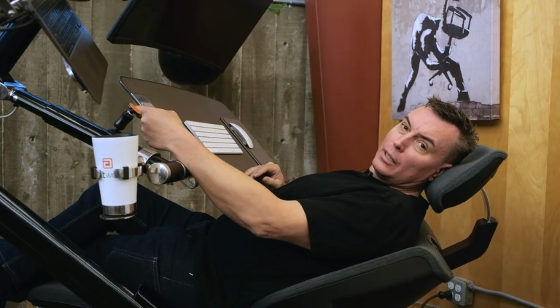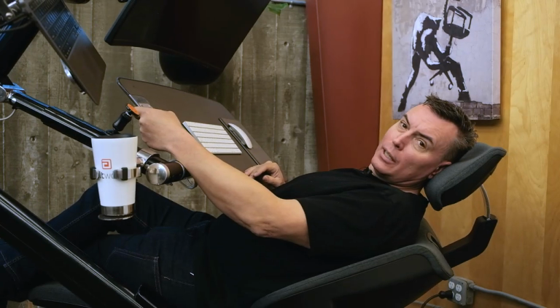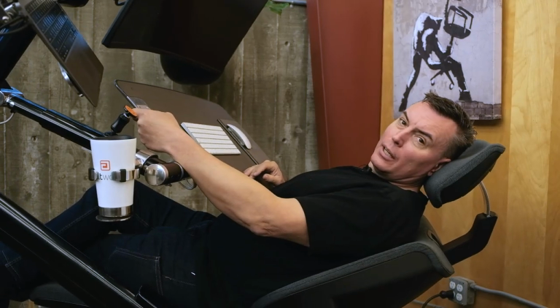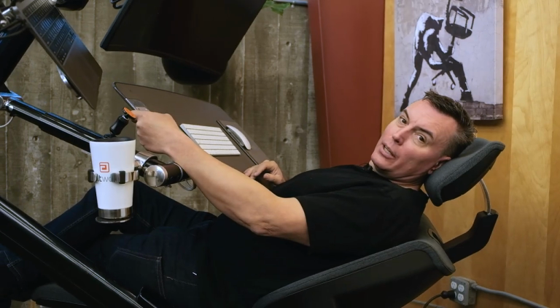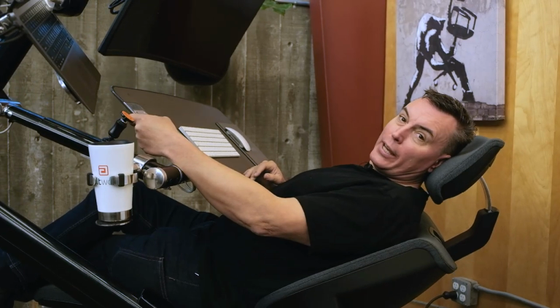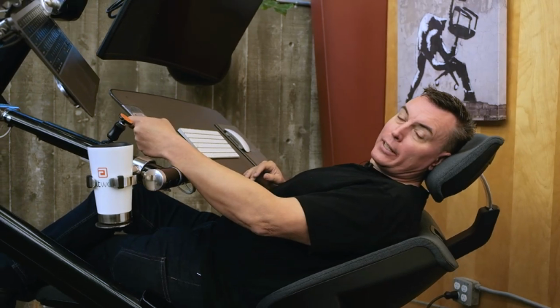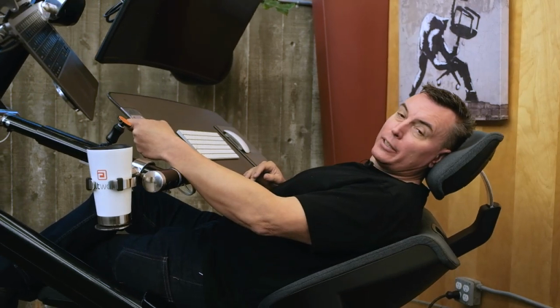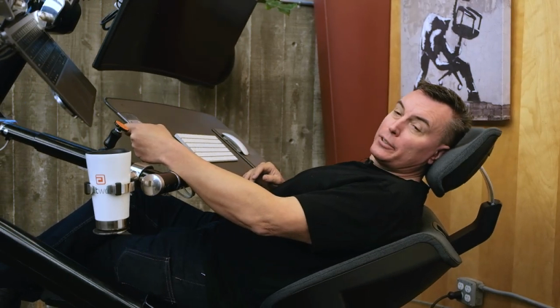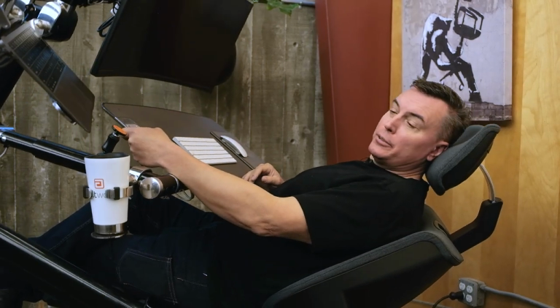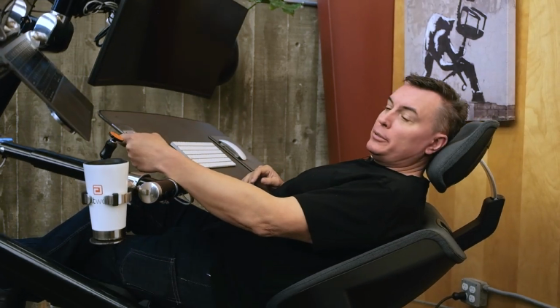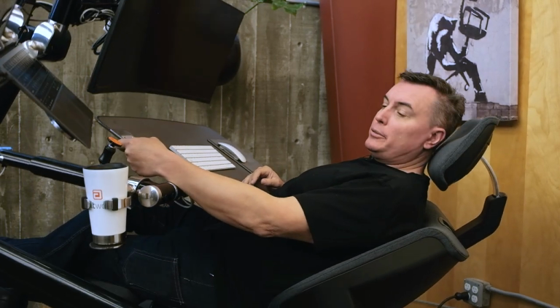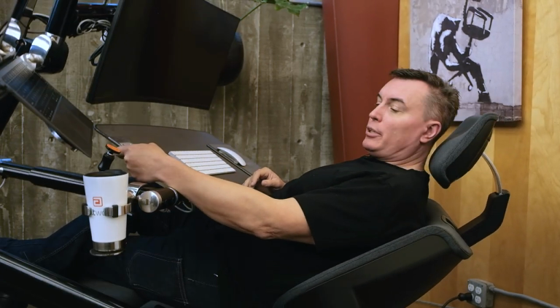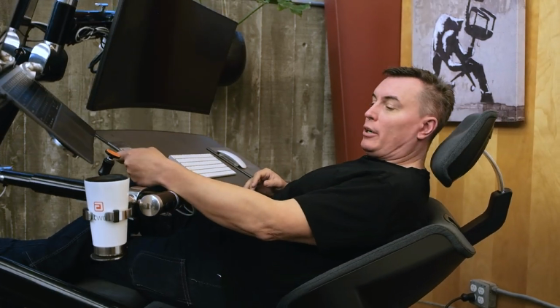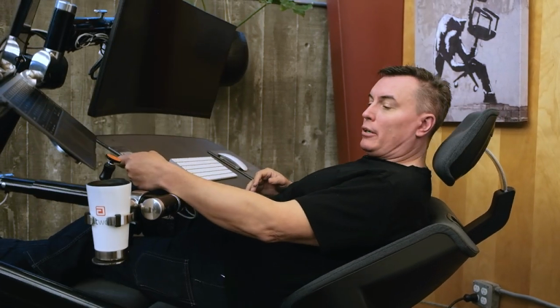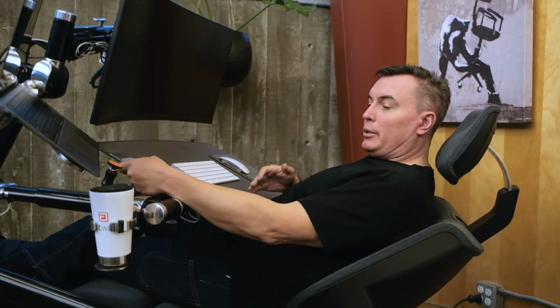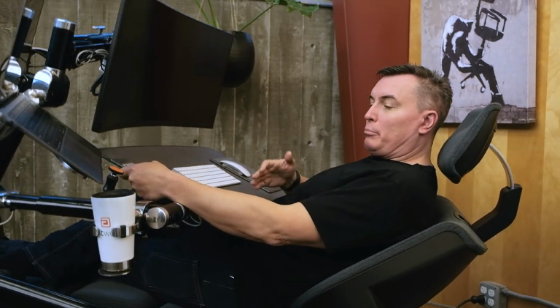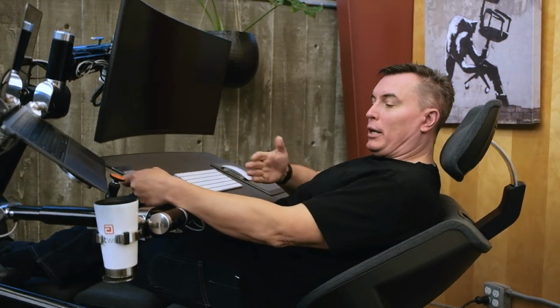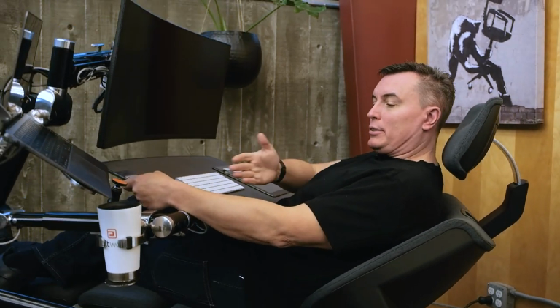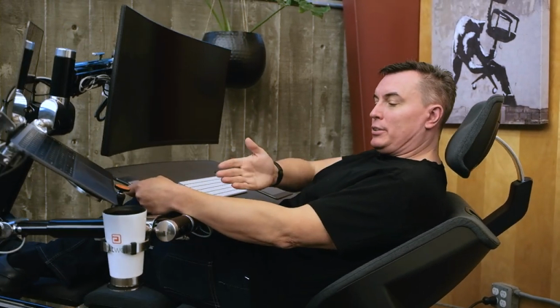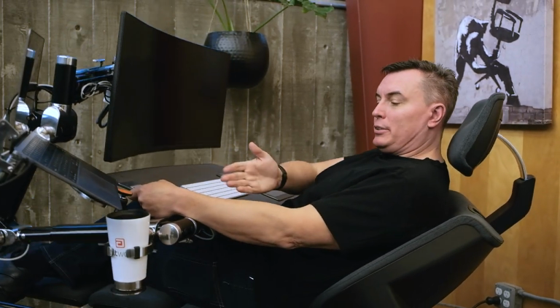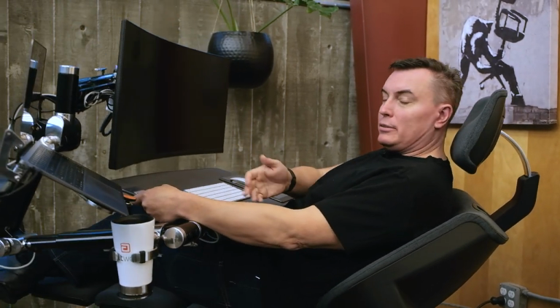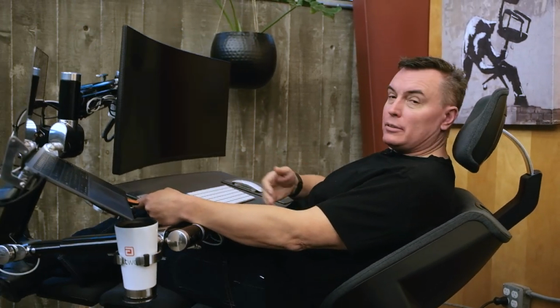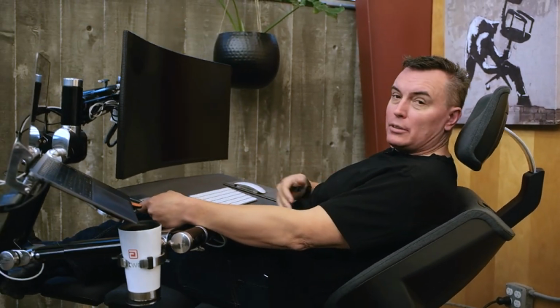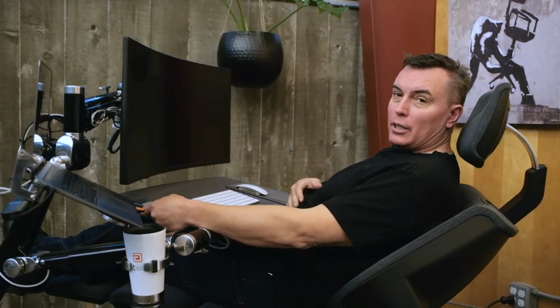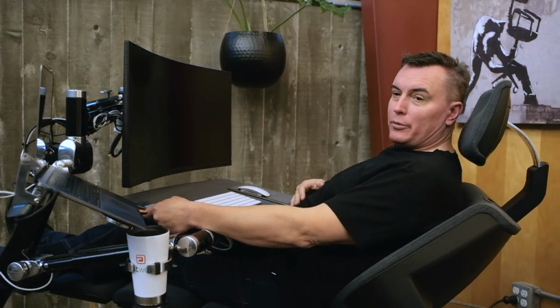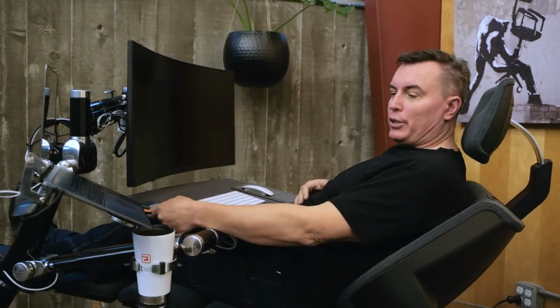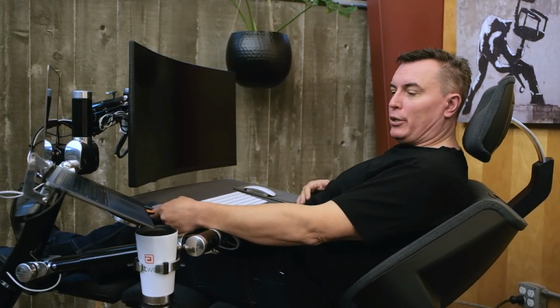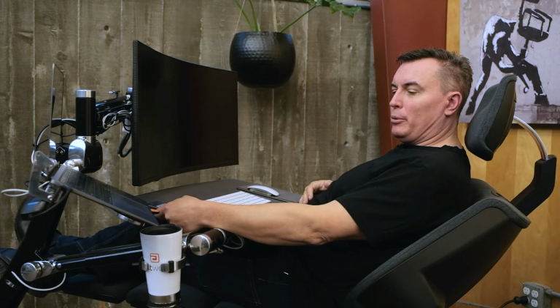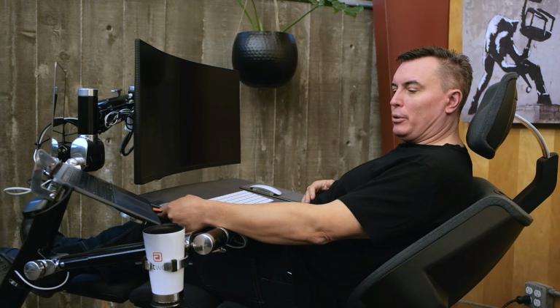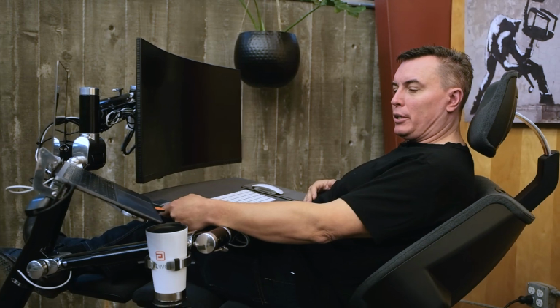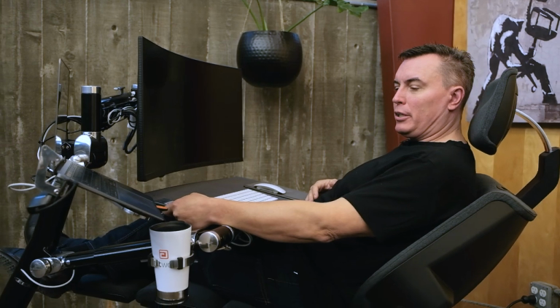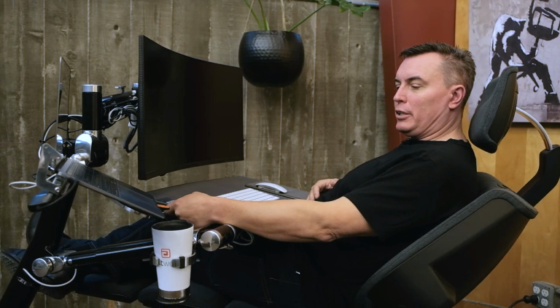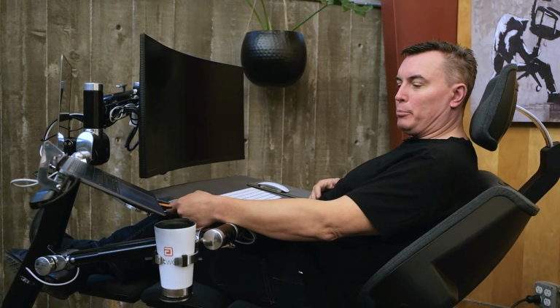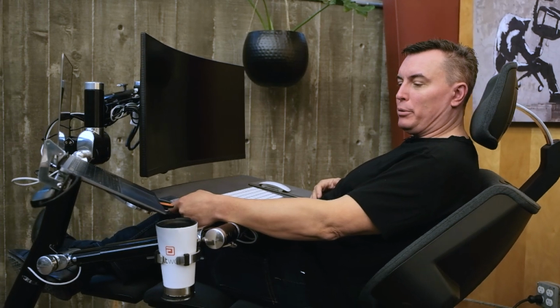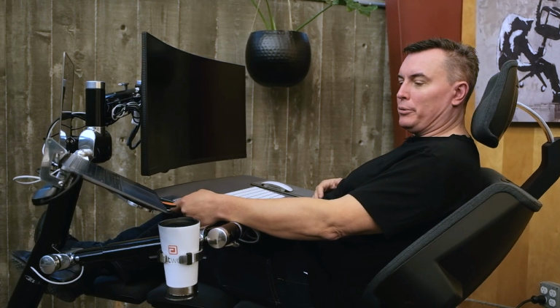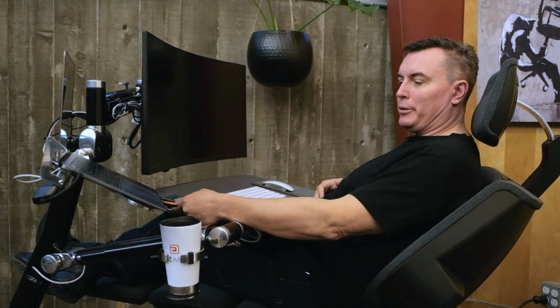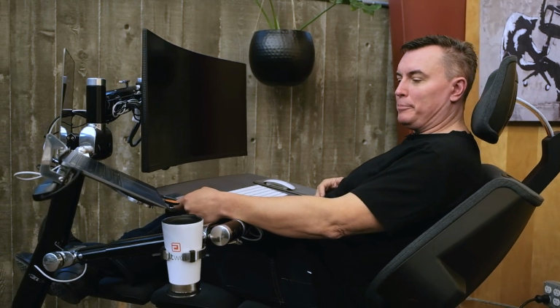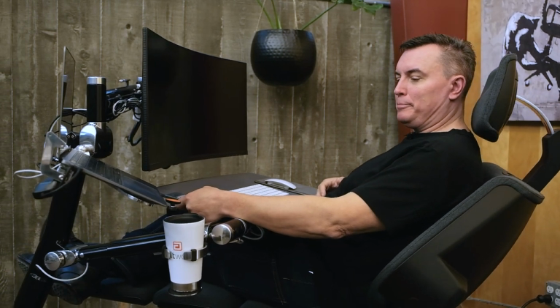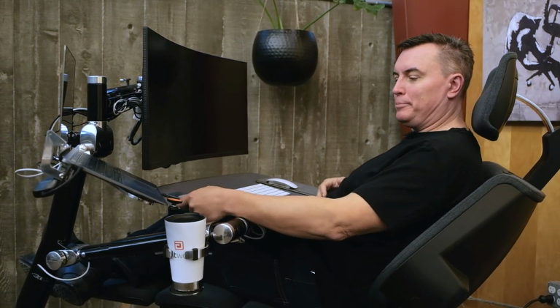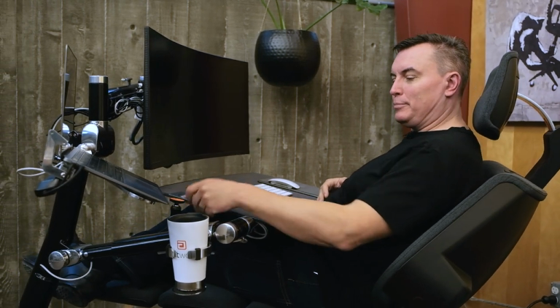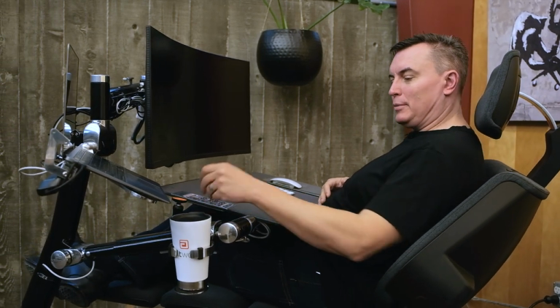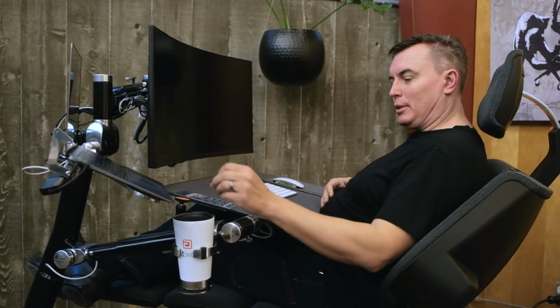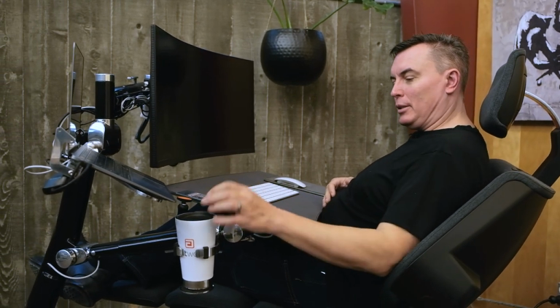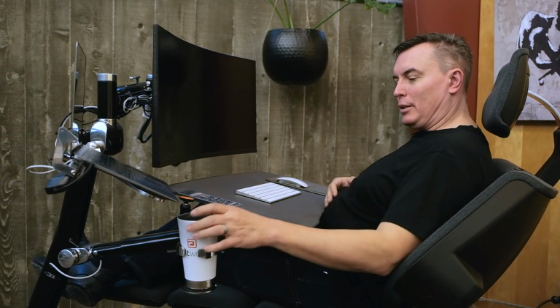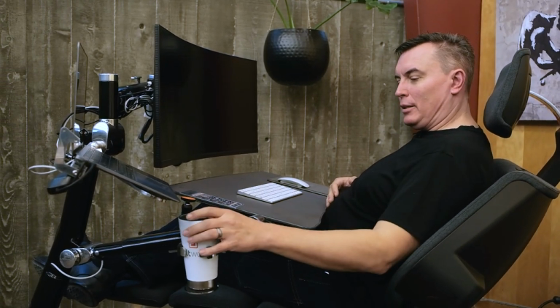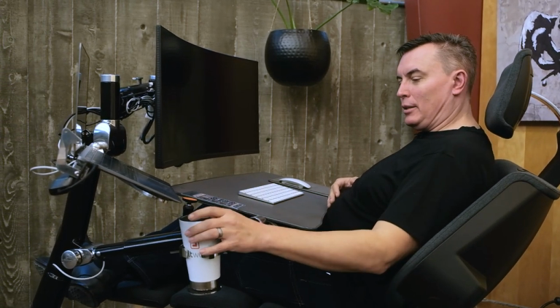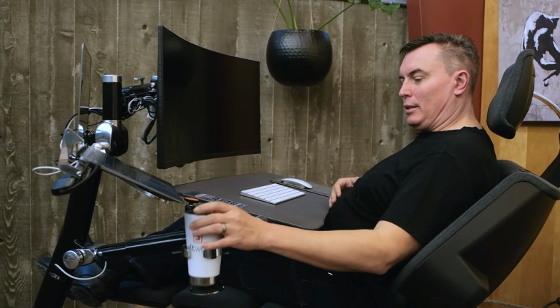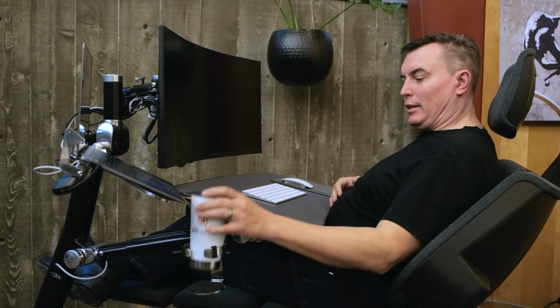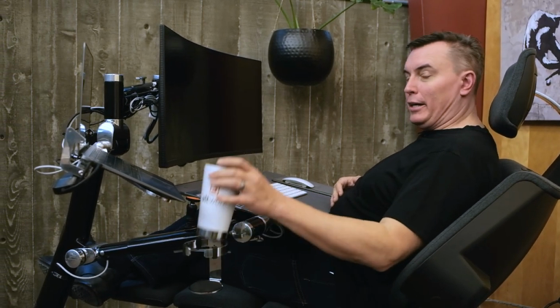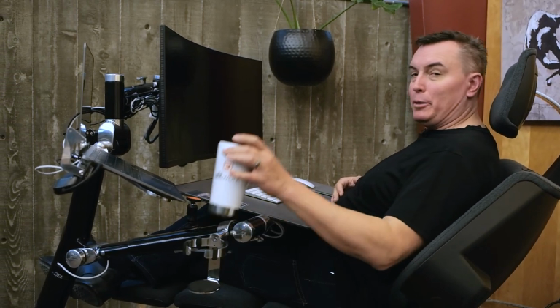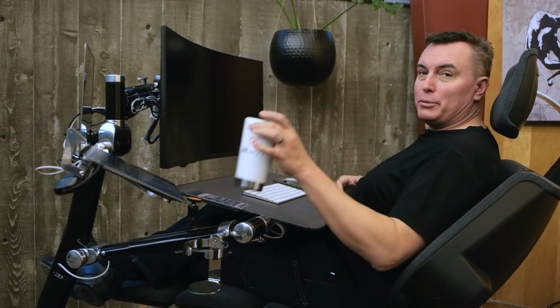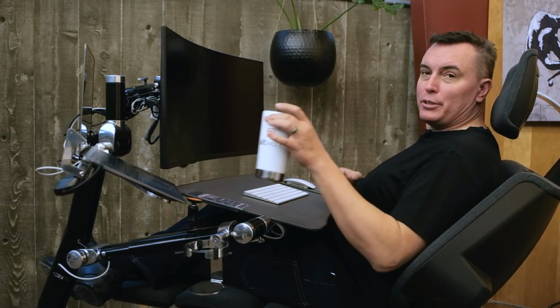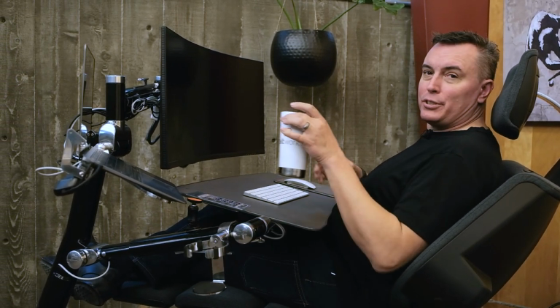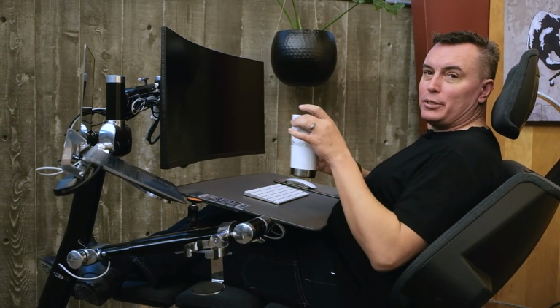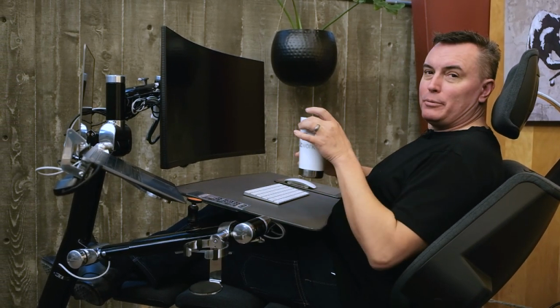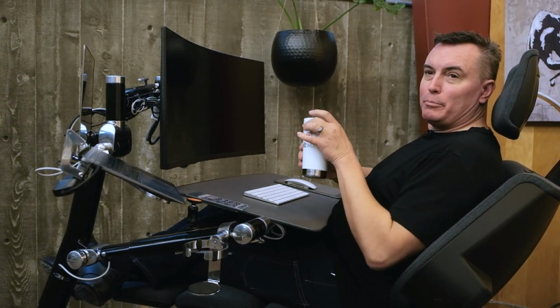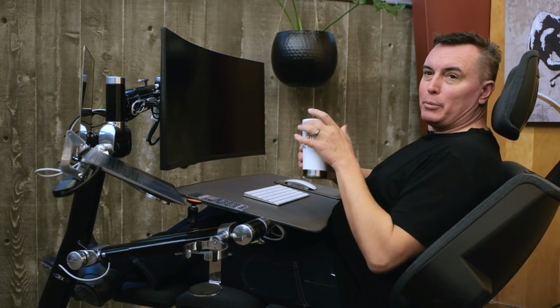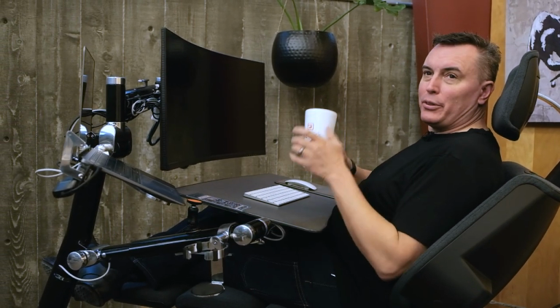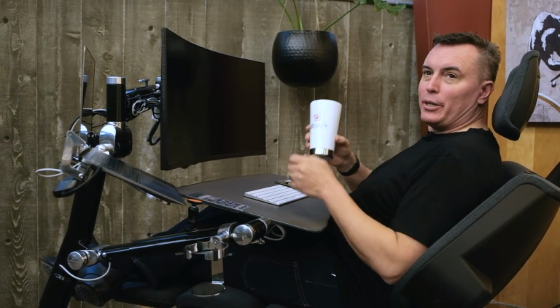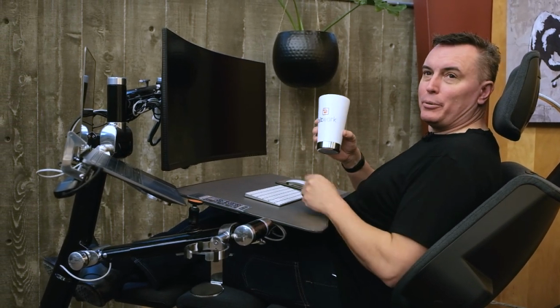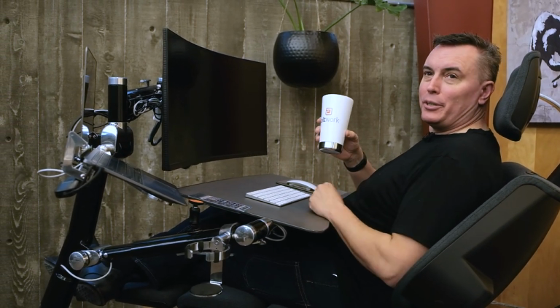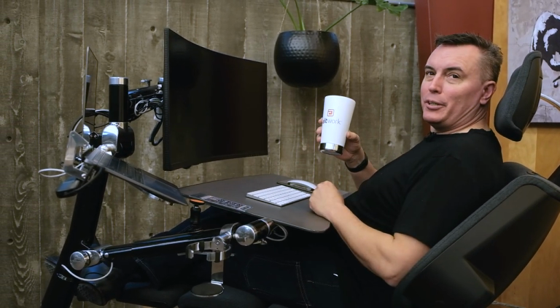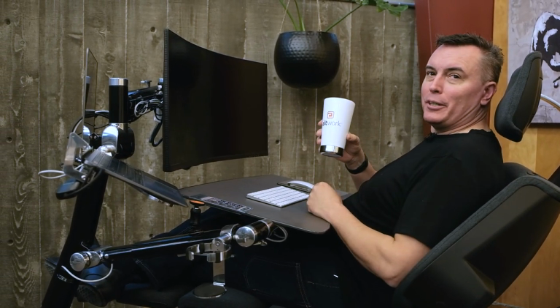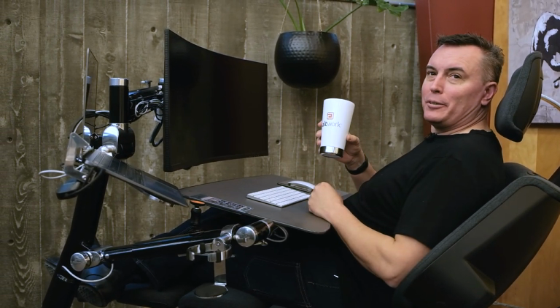That concludes our unboxing of the Altwork cup holder. Any position, but there when you need it.